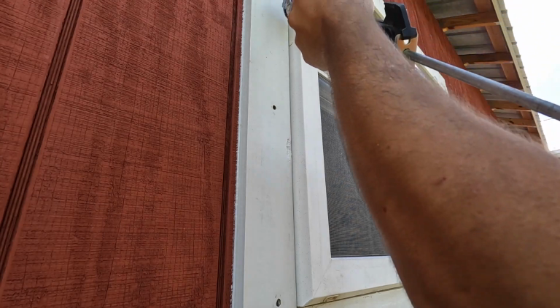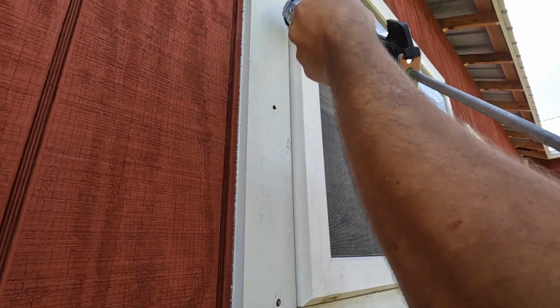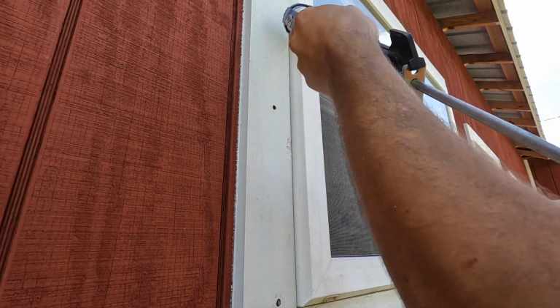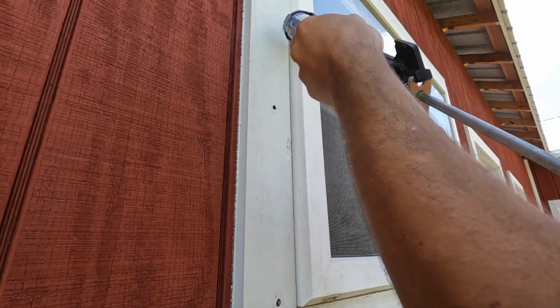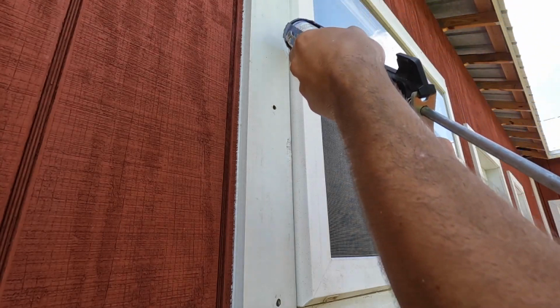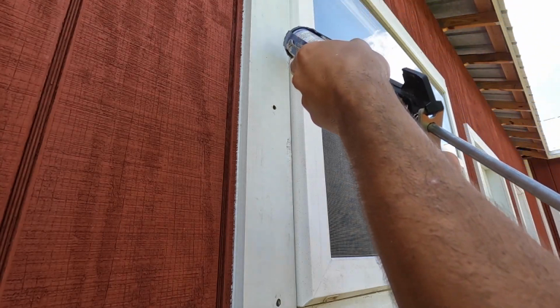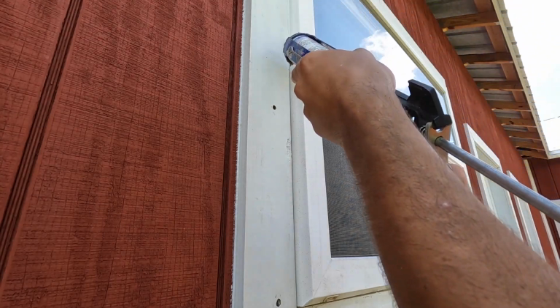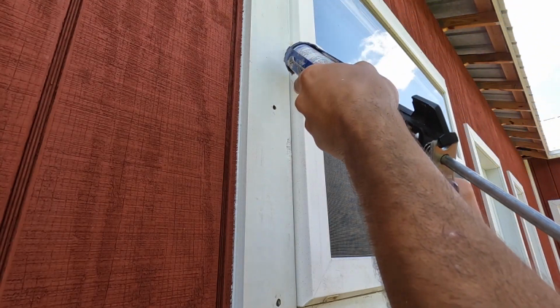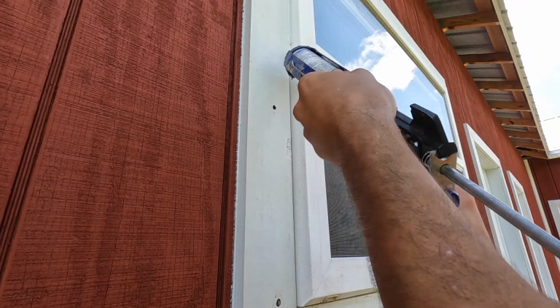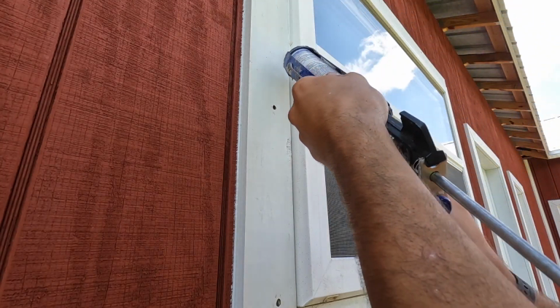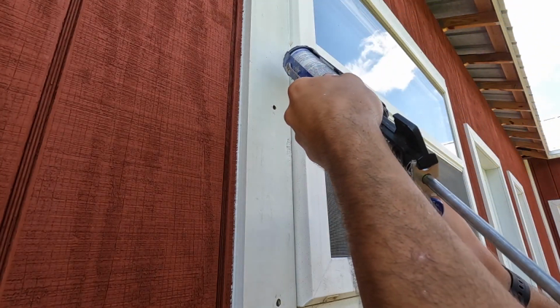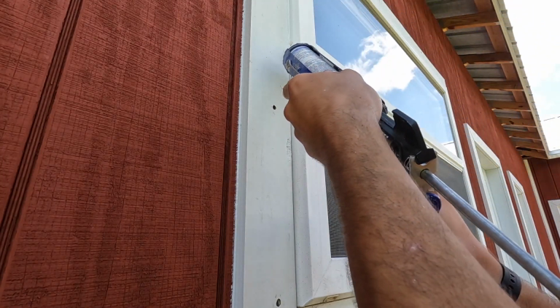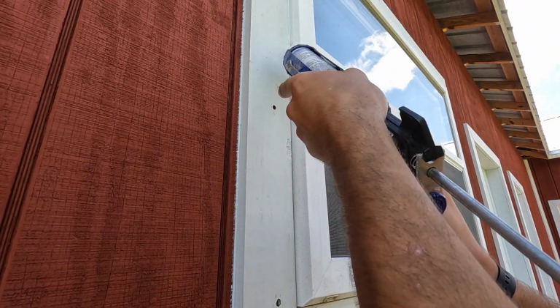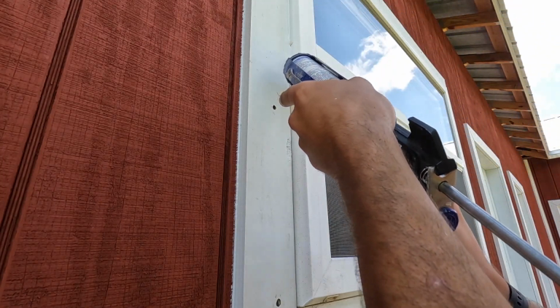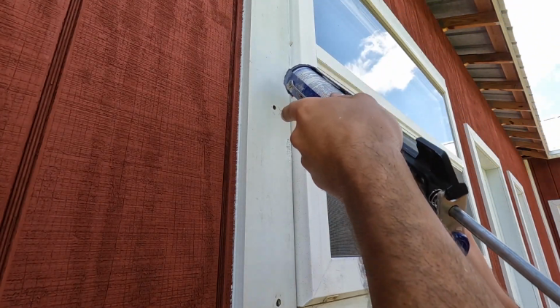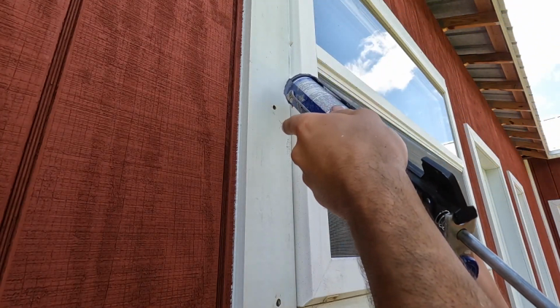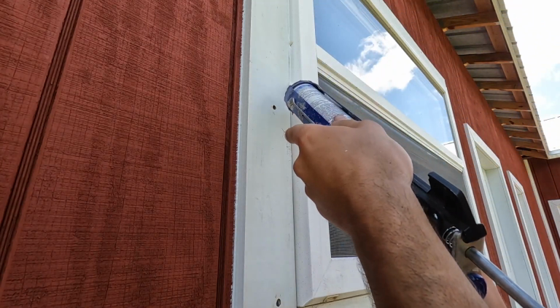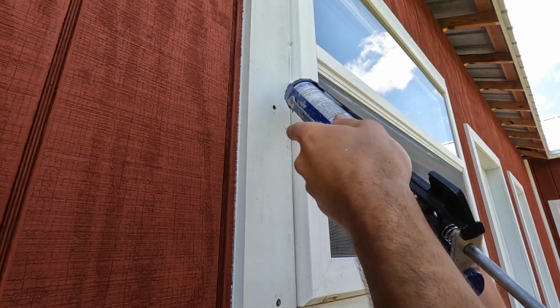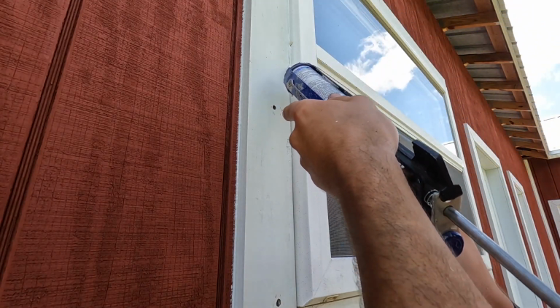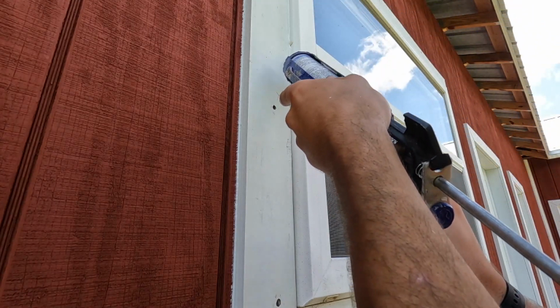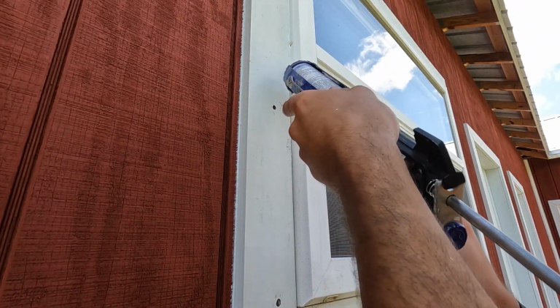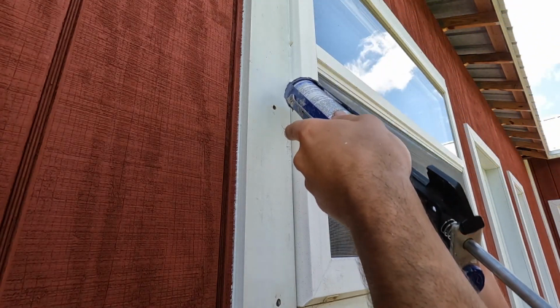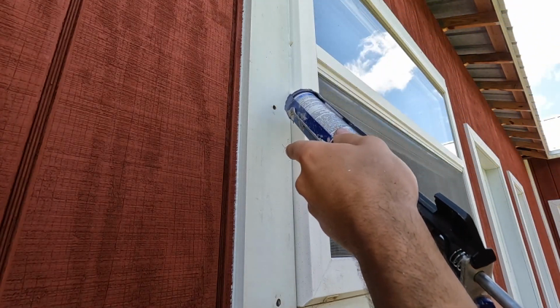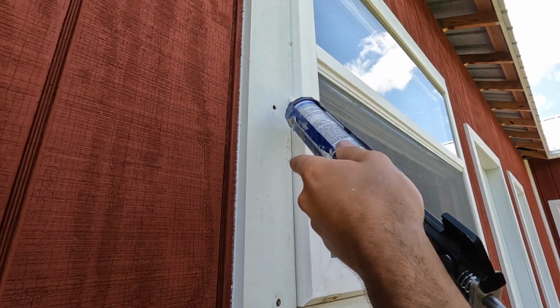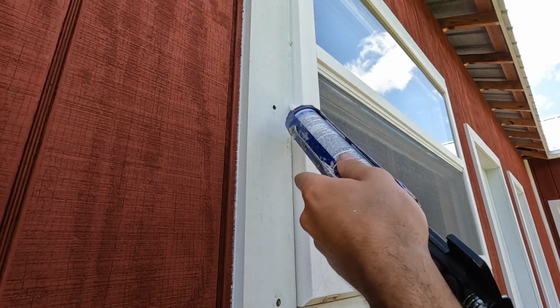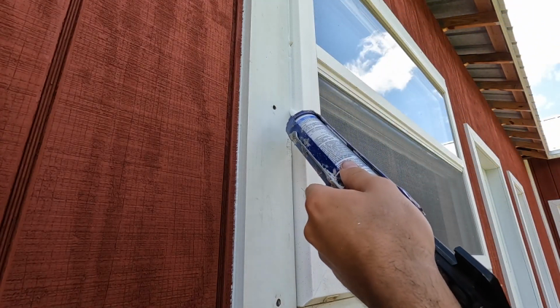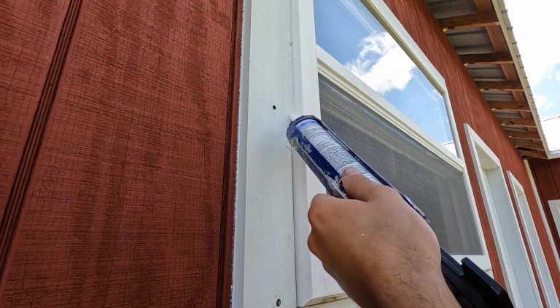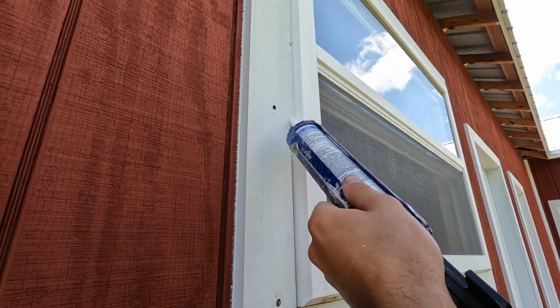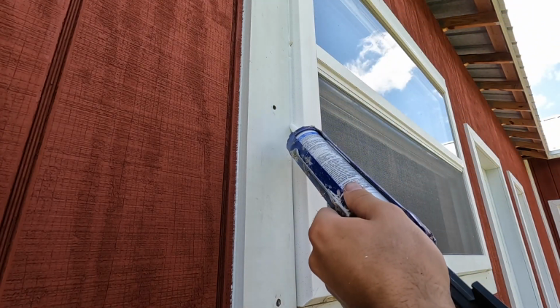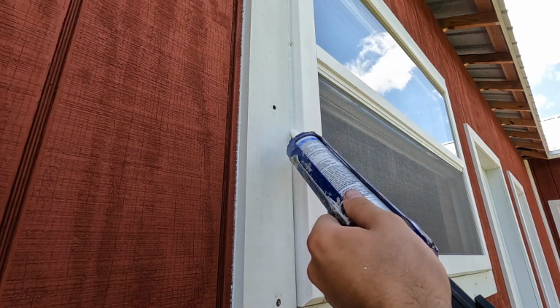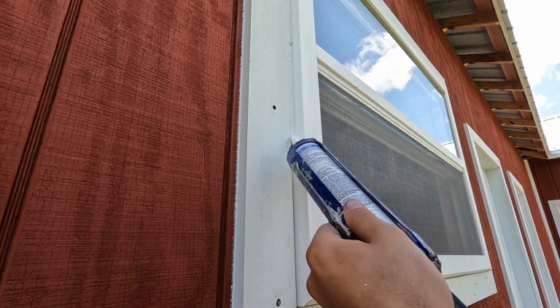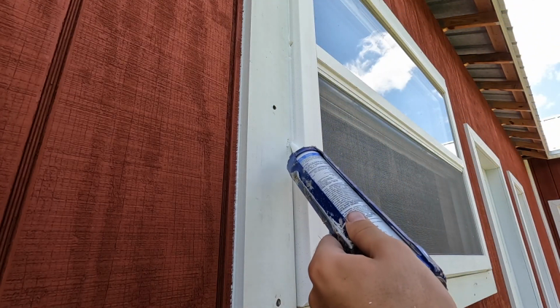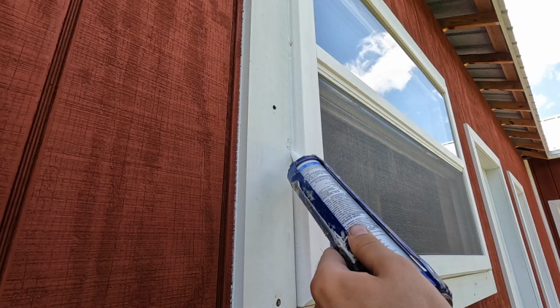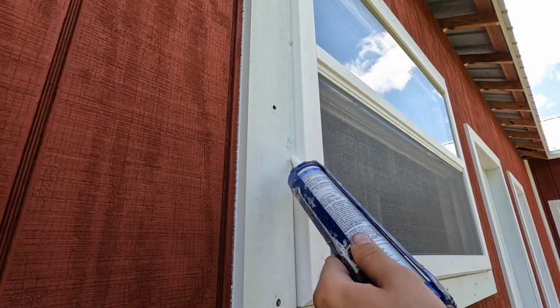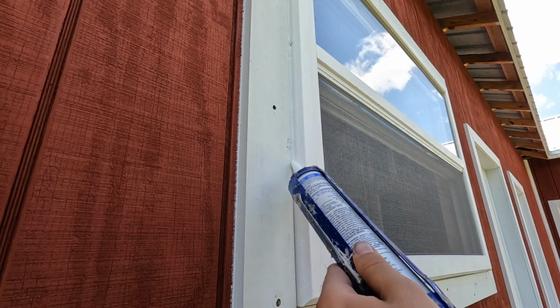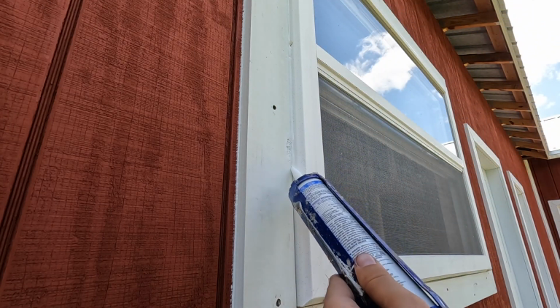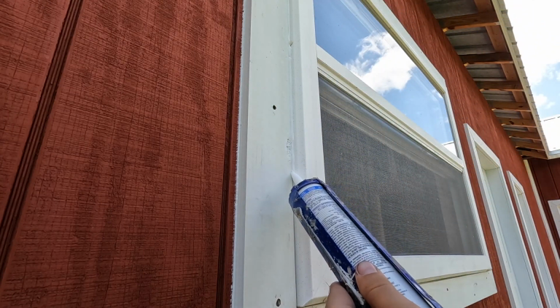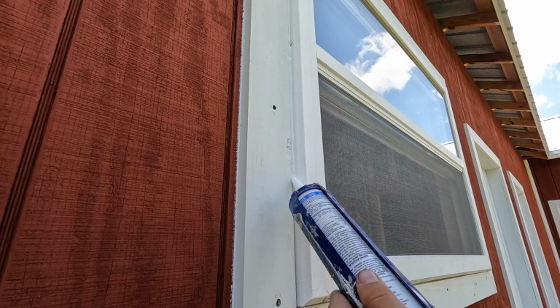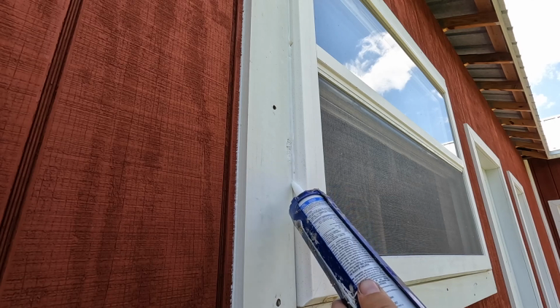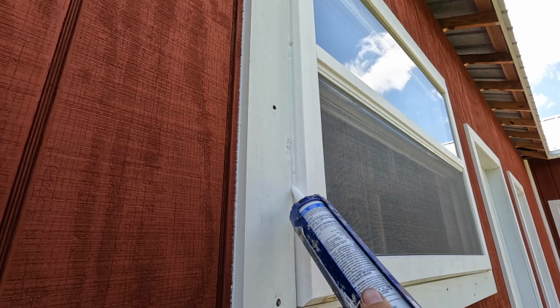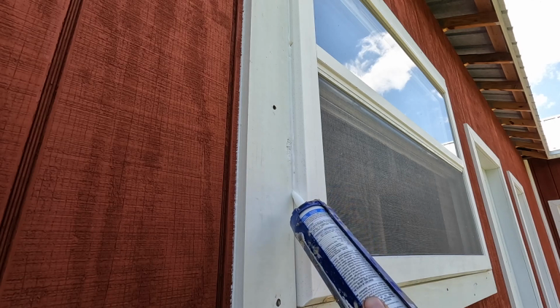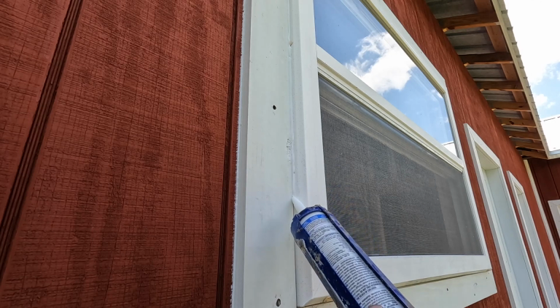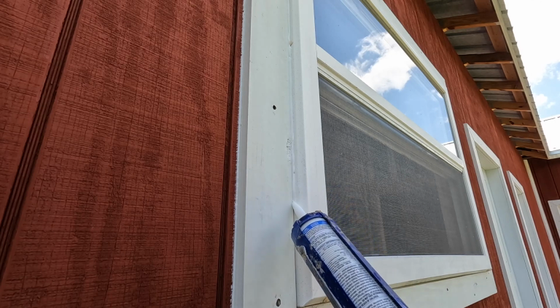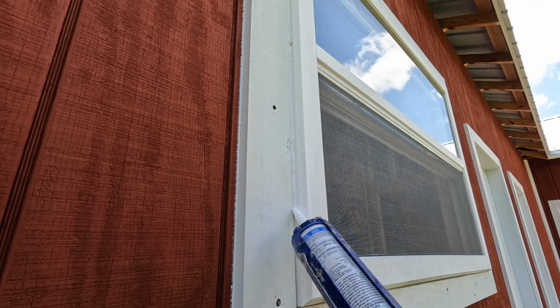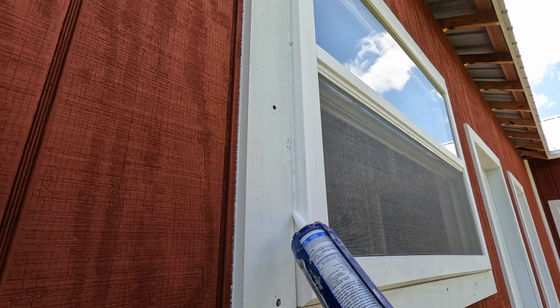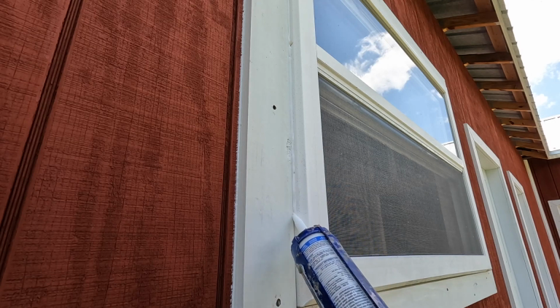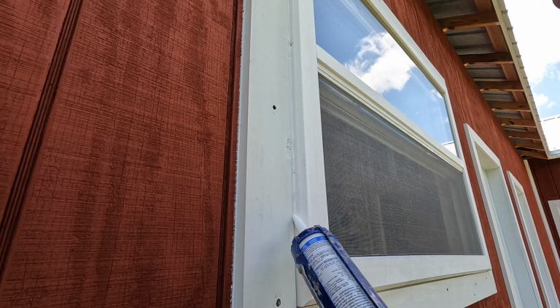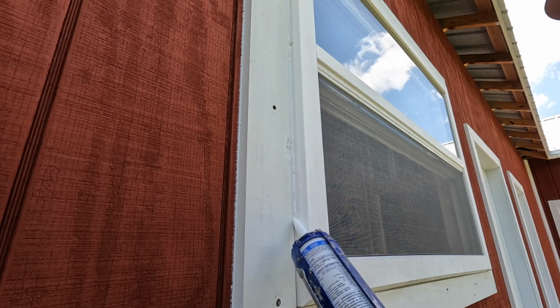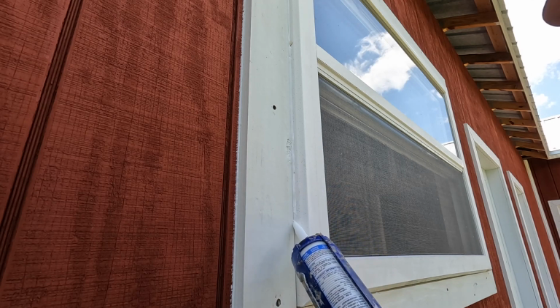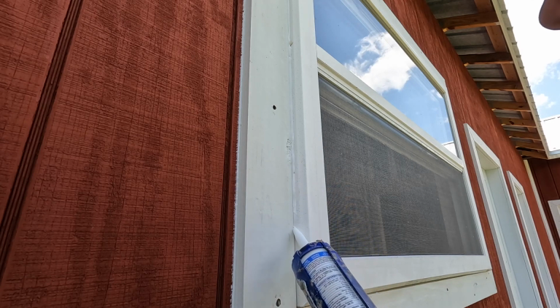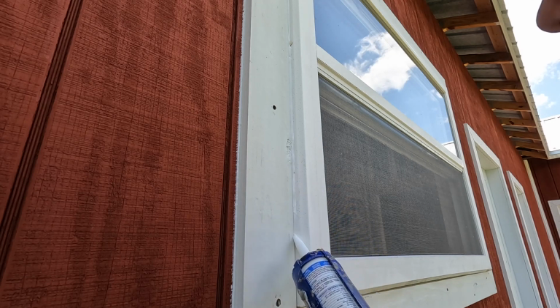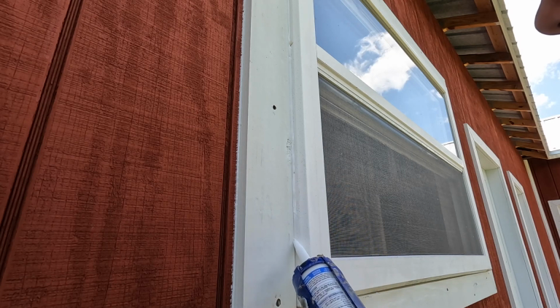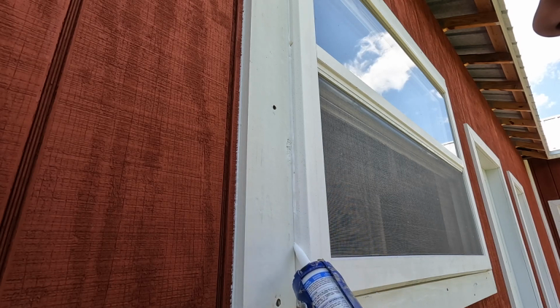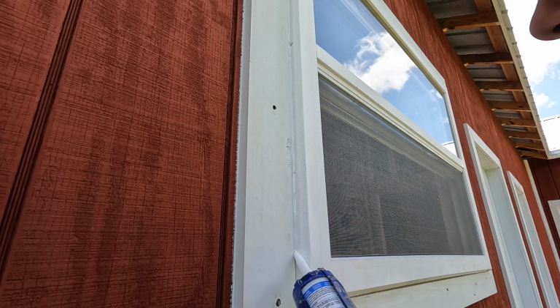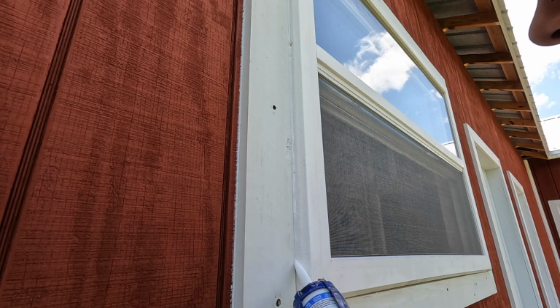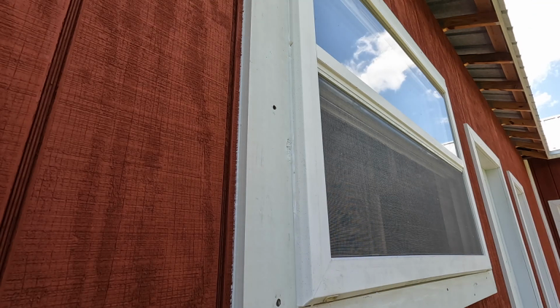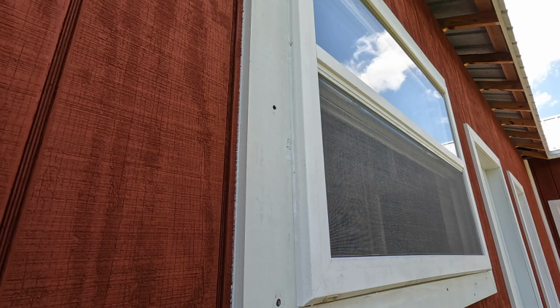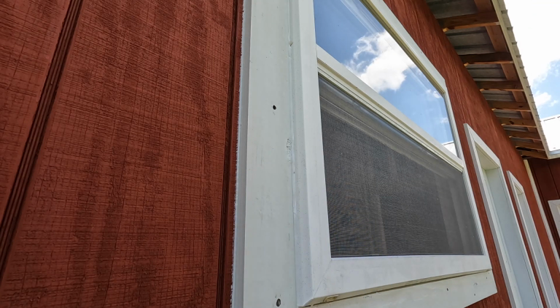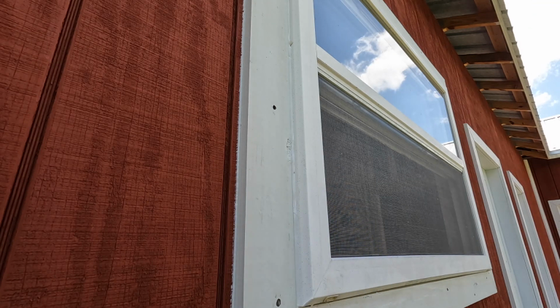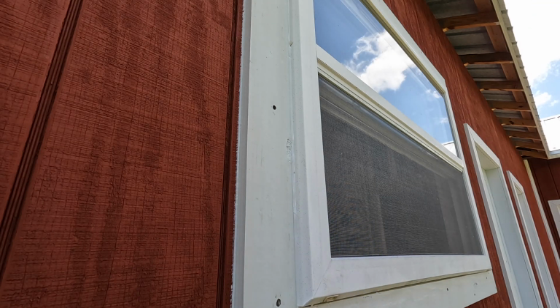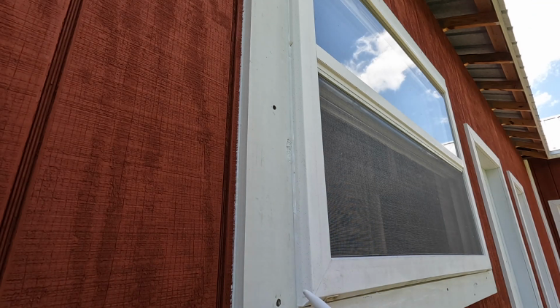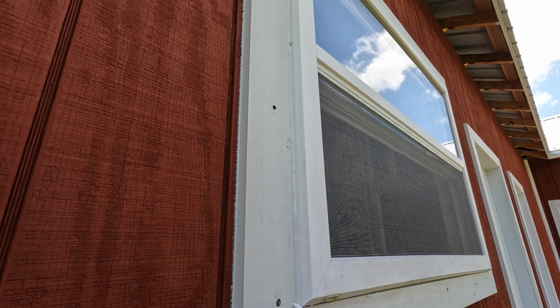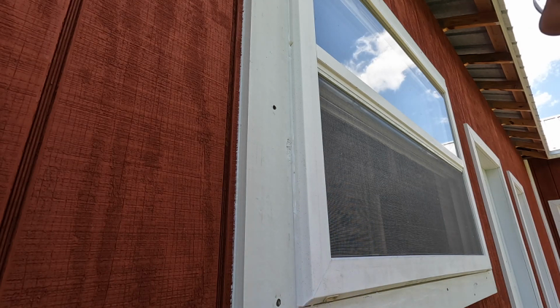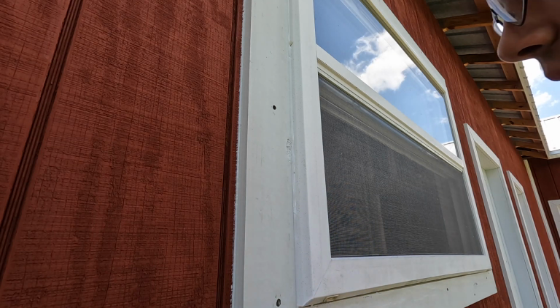I'm pumping it a little bit more, giving it a little bit more grease on this one because it's a big hole. You can do your nail holes.